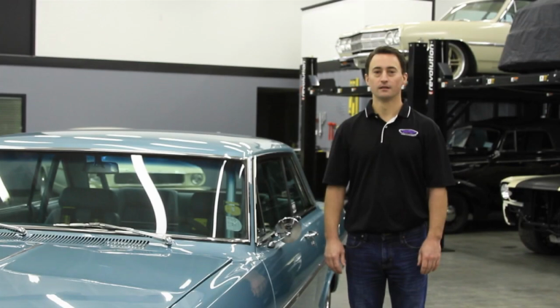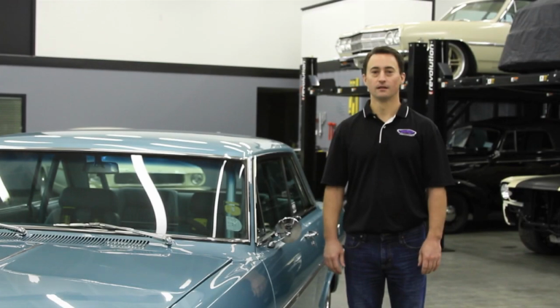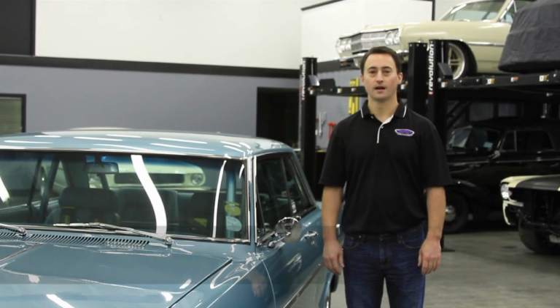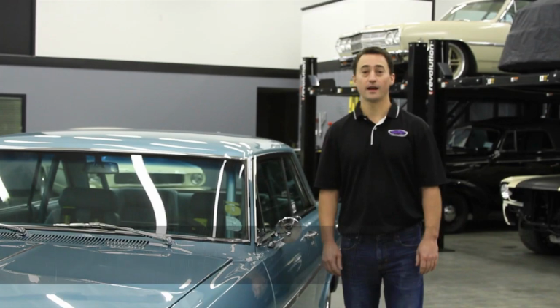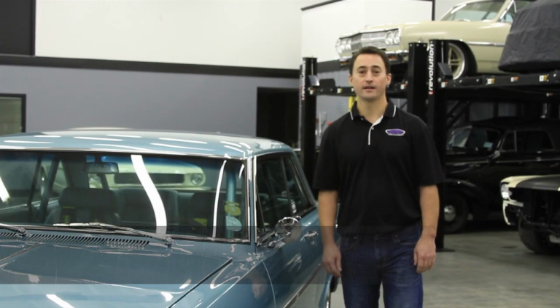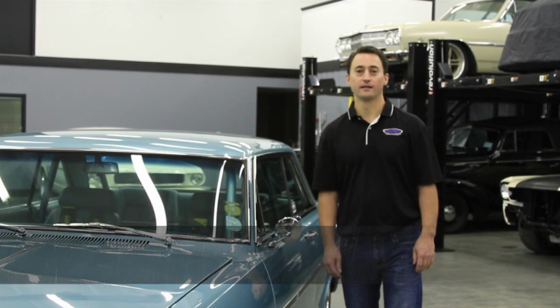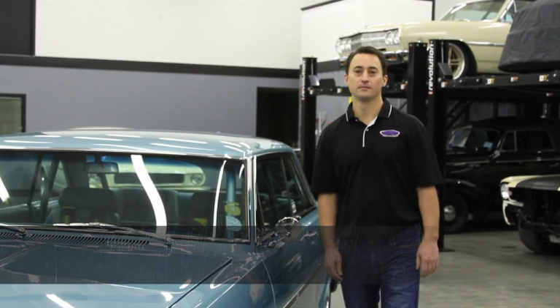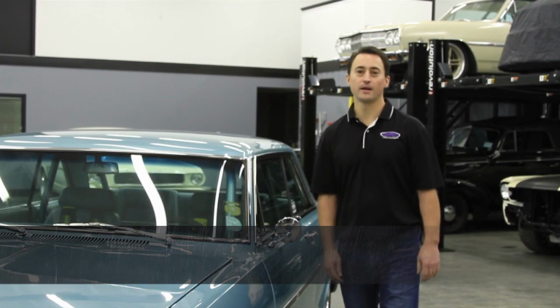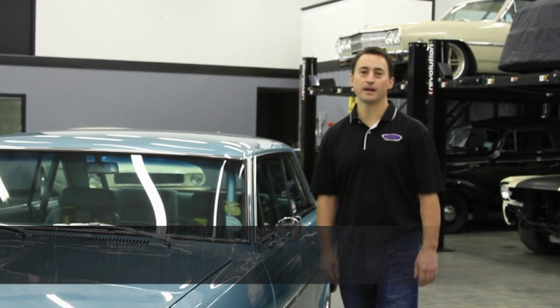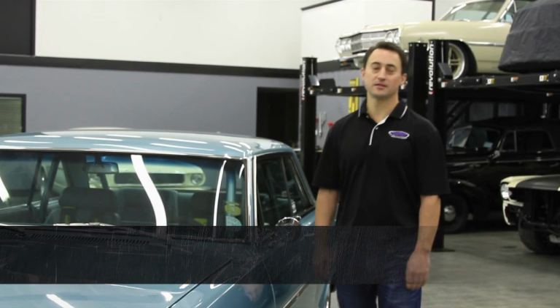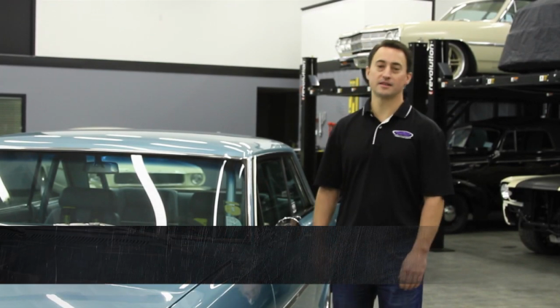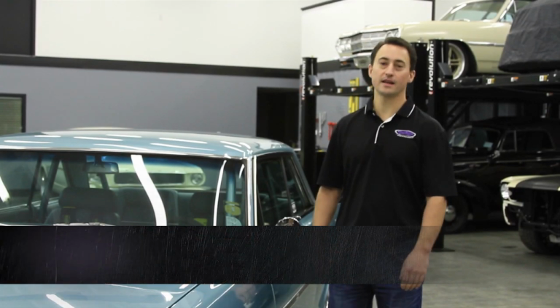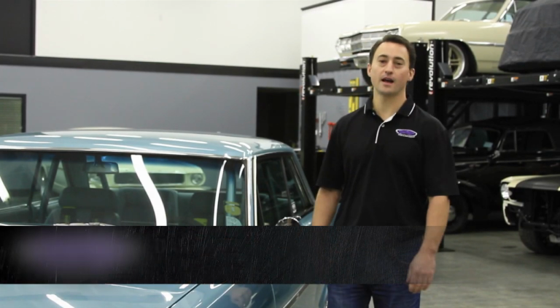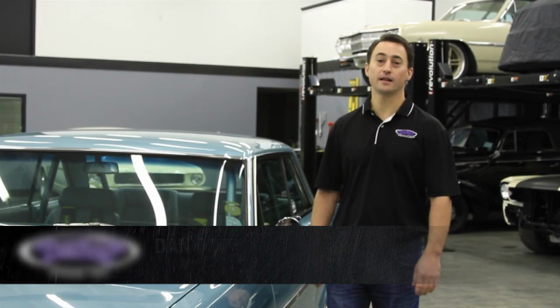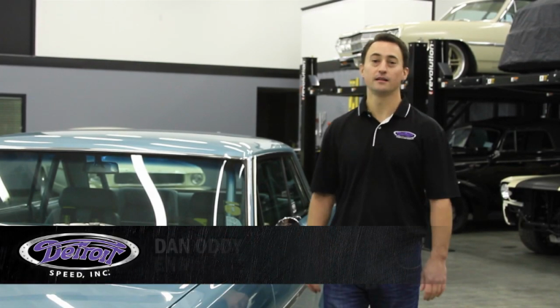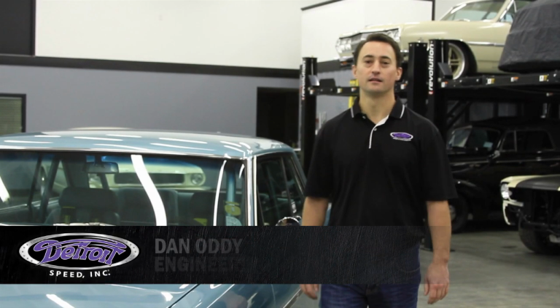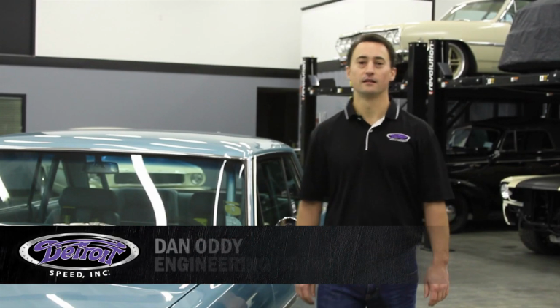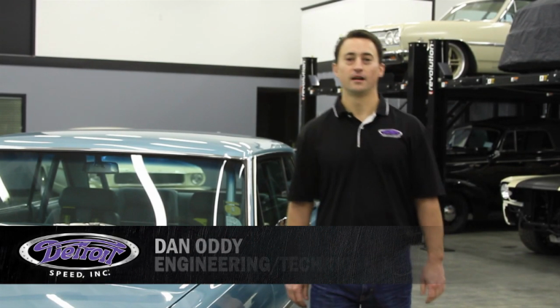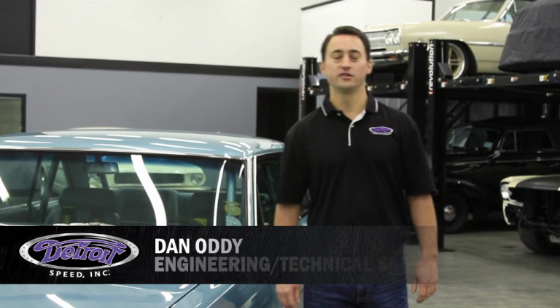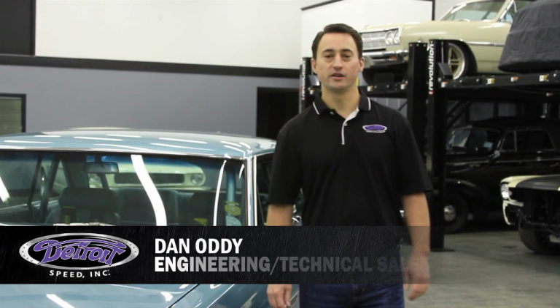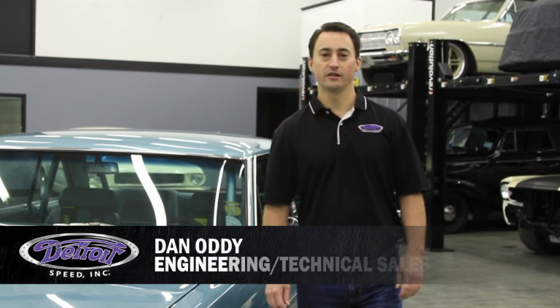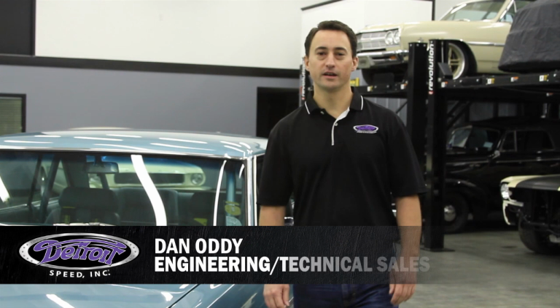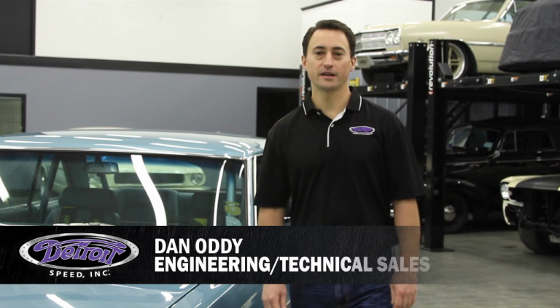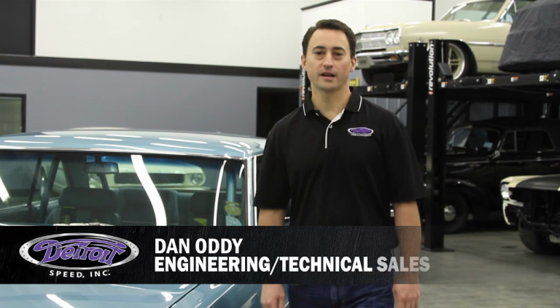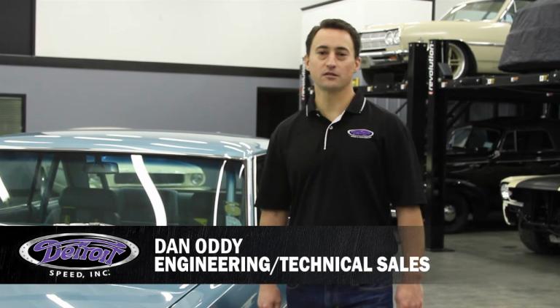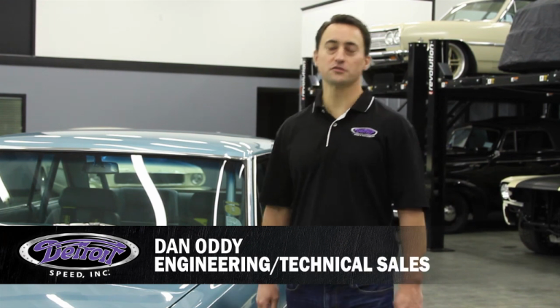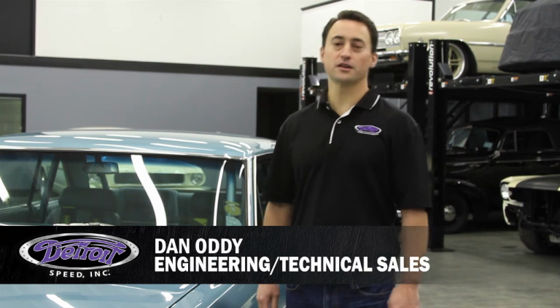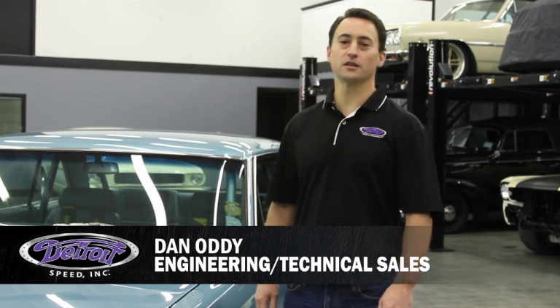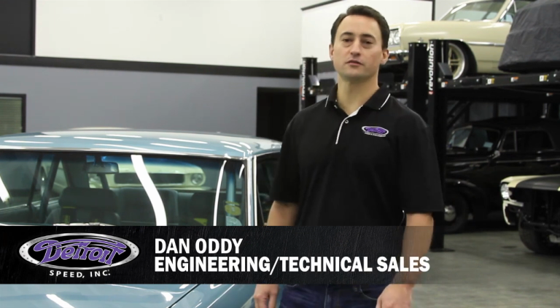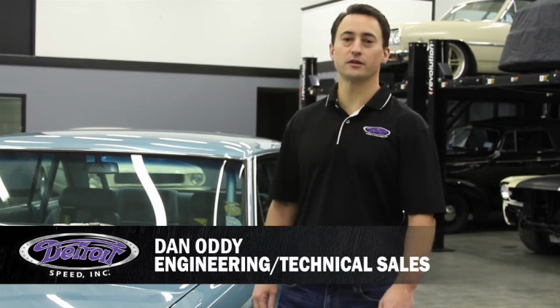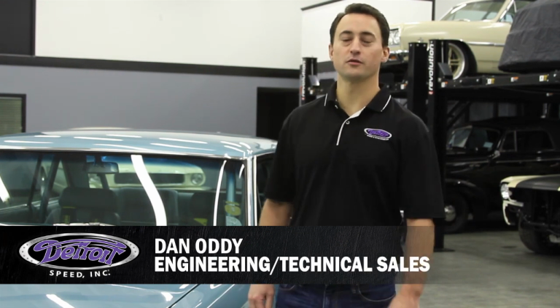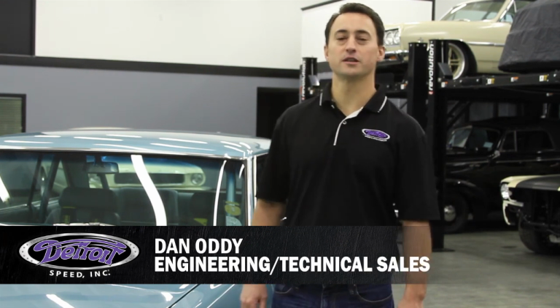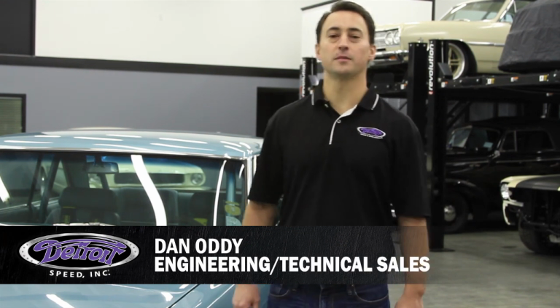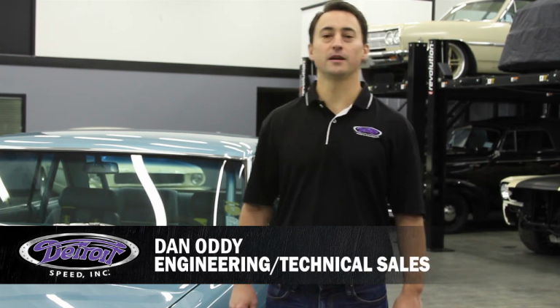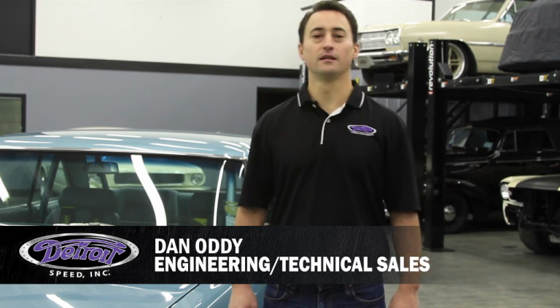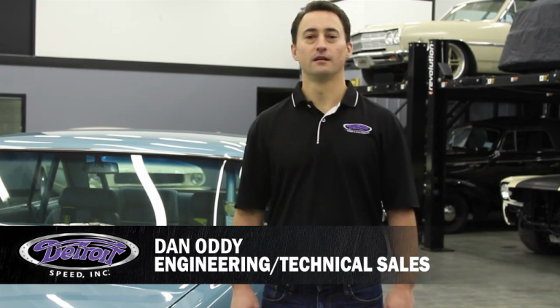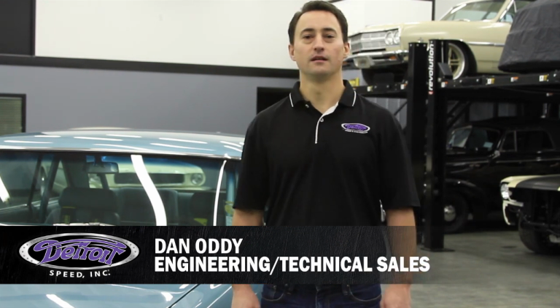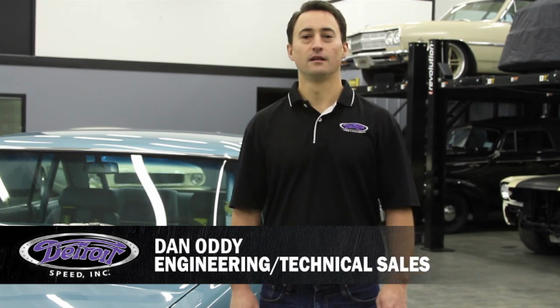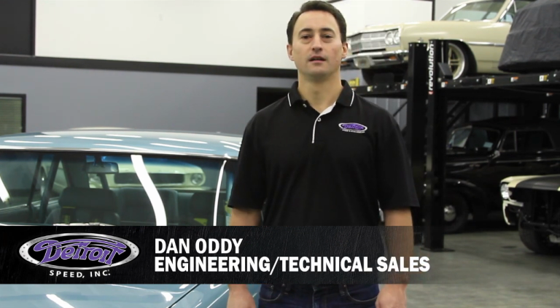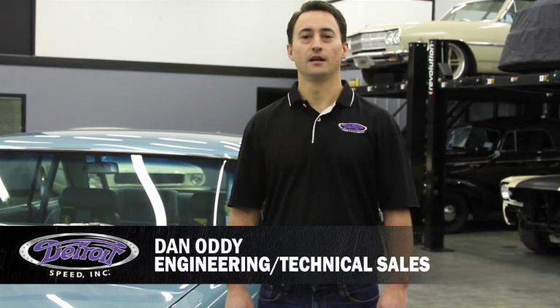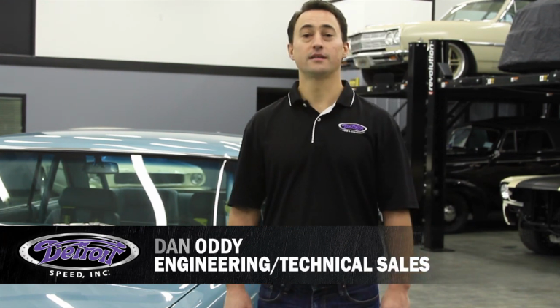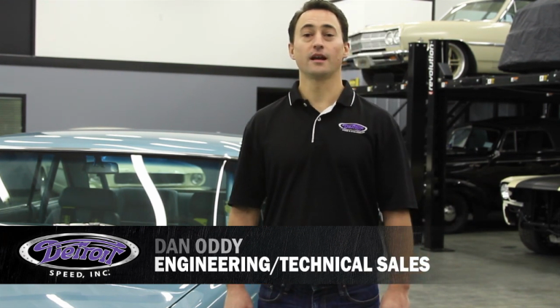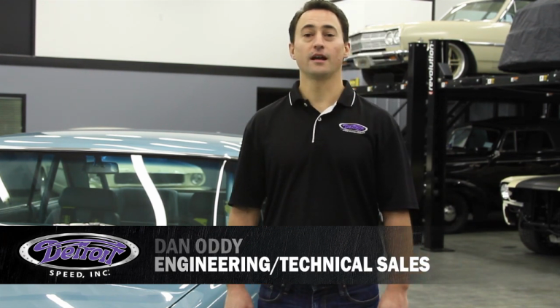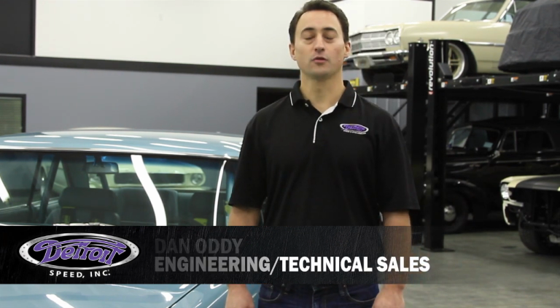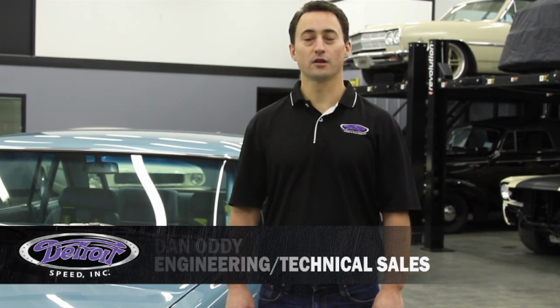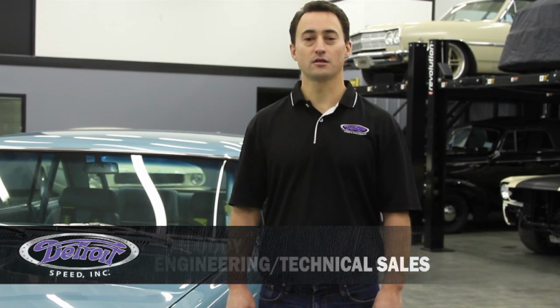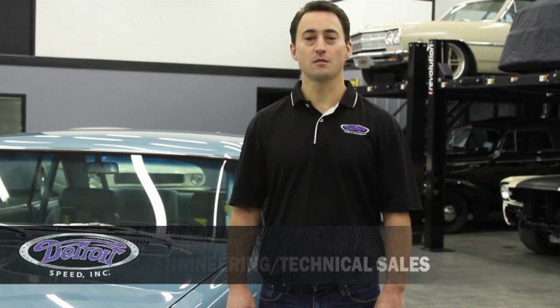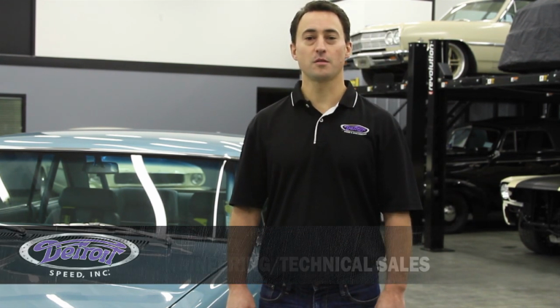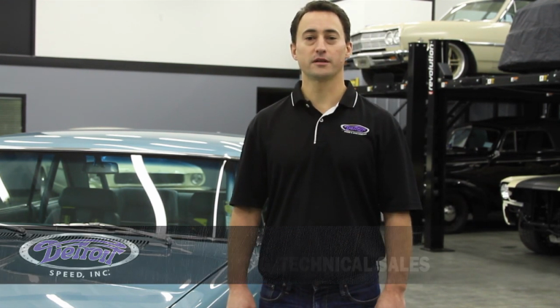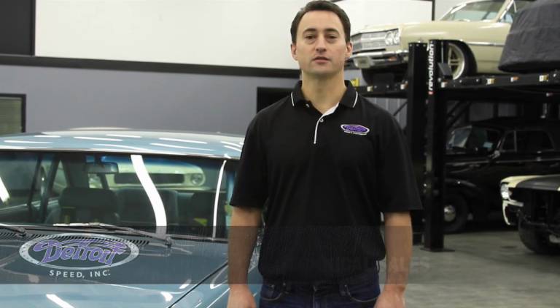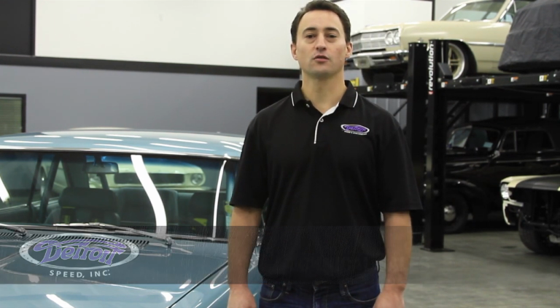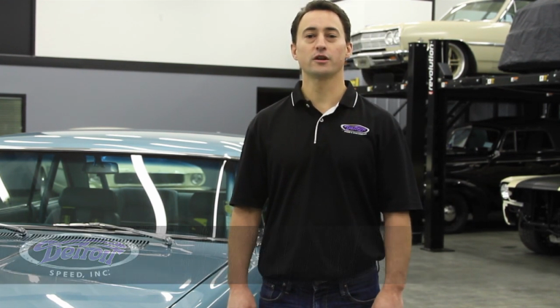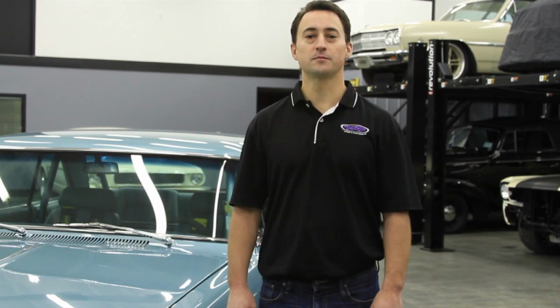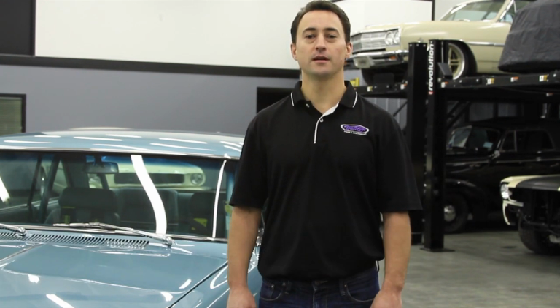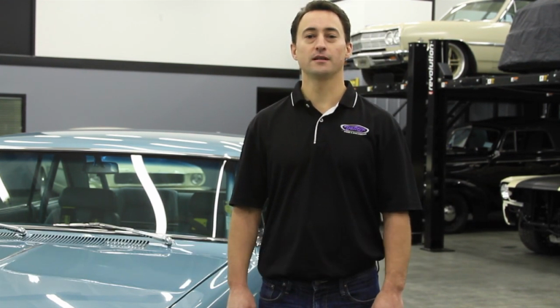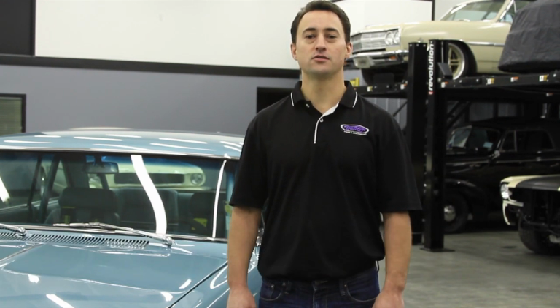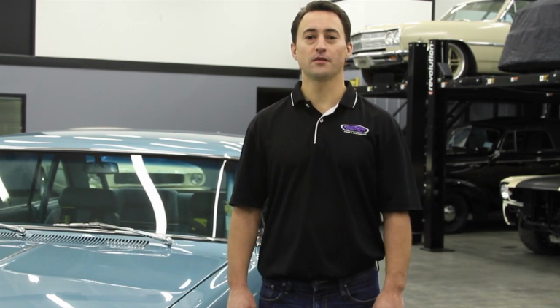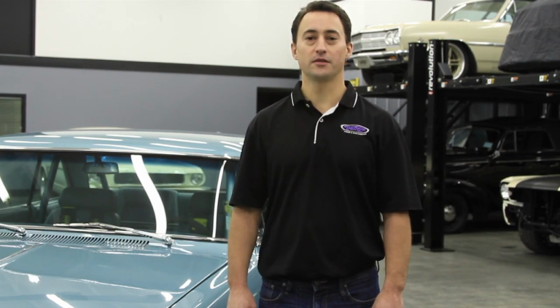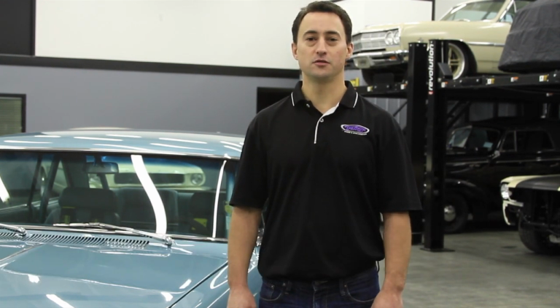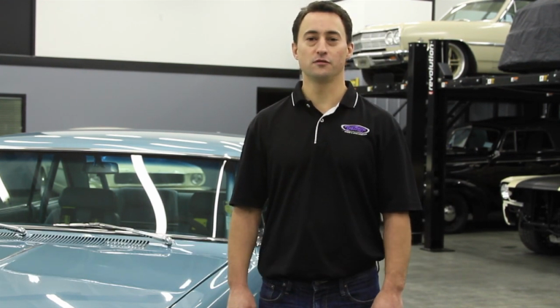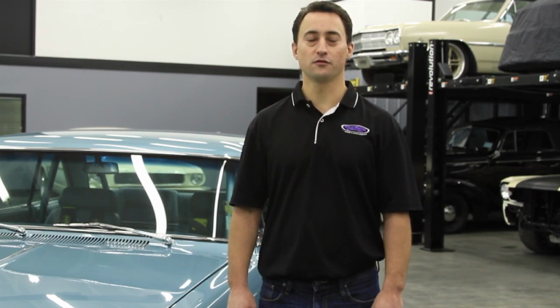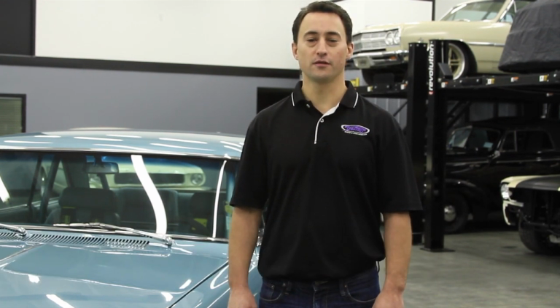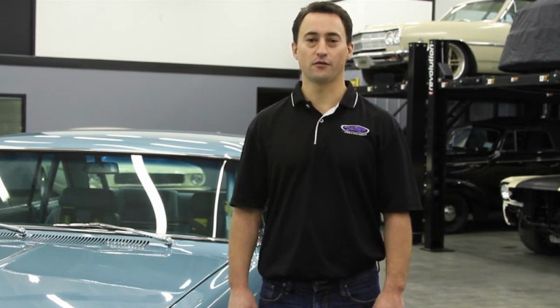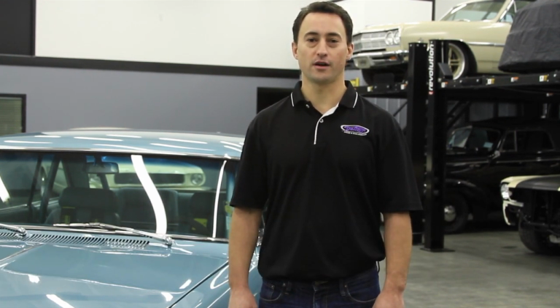Hi, my name is Dan Otti, Engineering and Technical Sales for Detroit Speed, and today we're going to talk about the Detroit Speed Chevy II front frame.